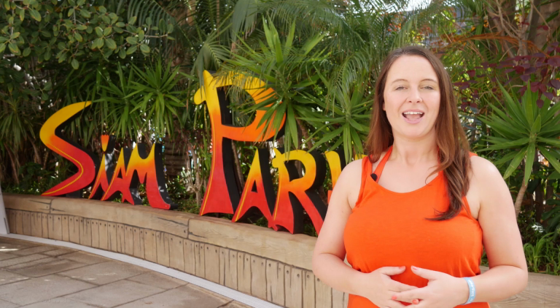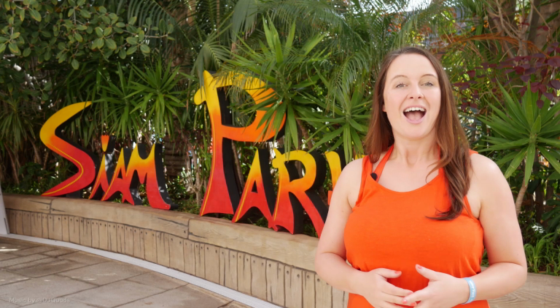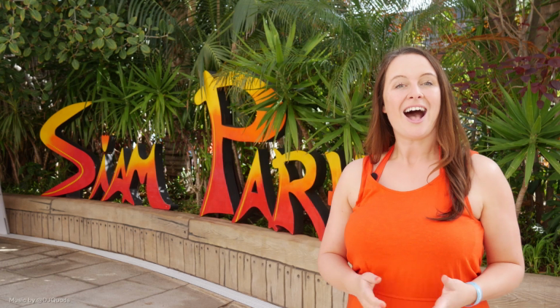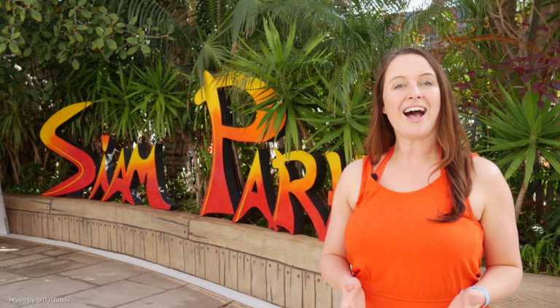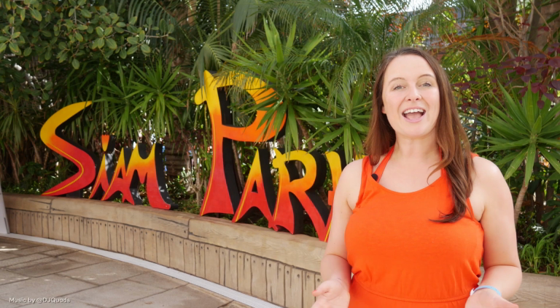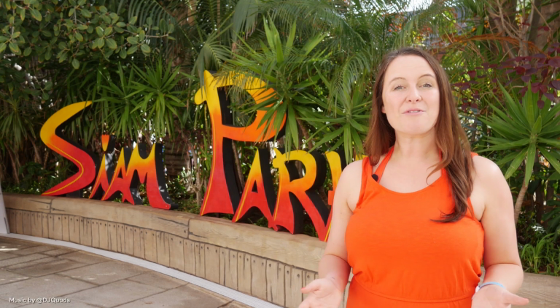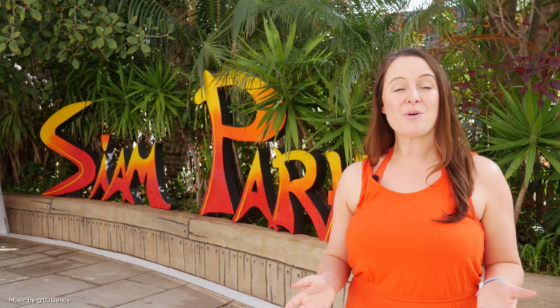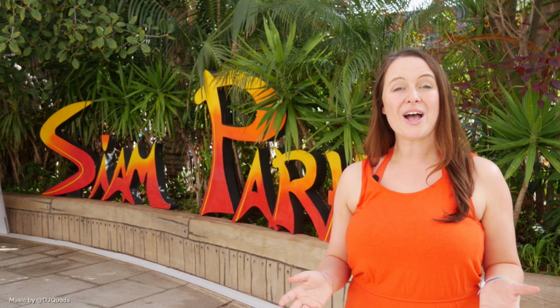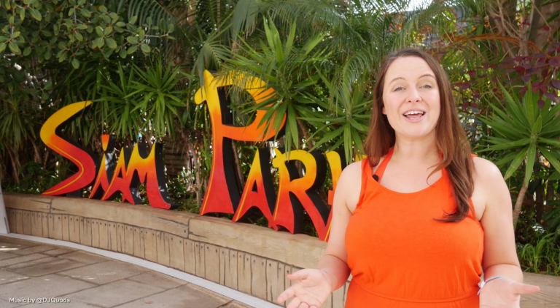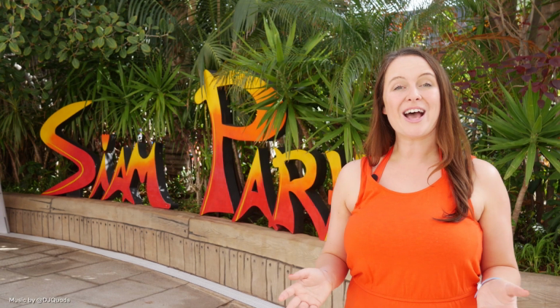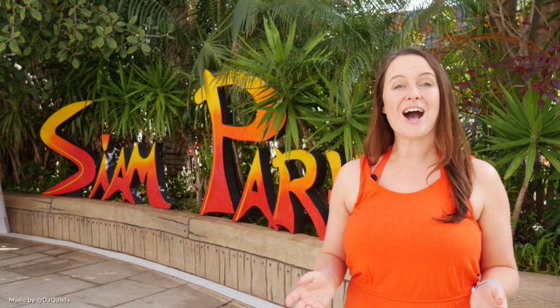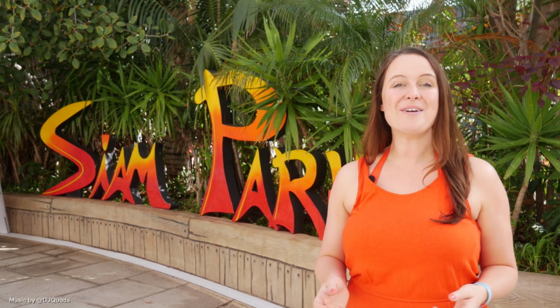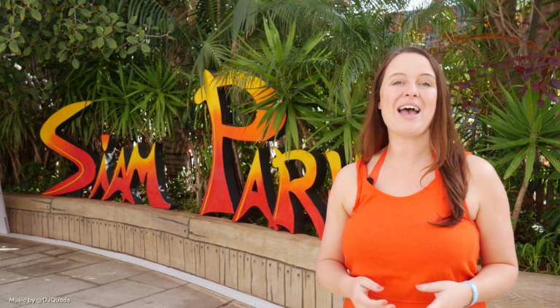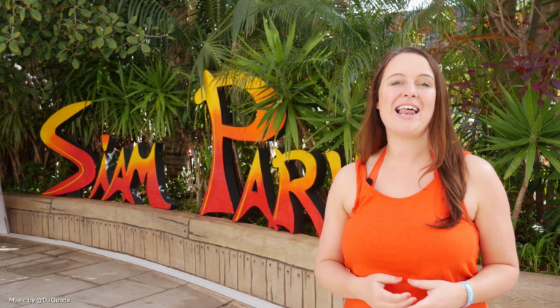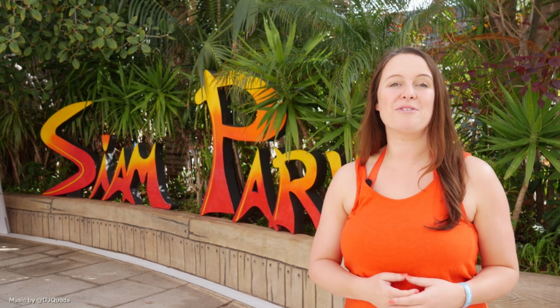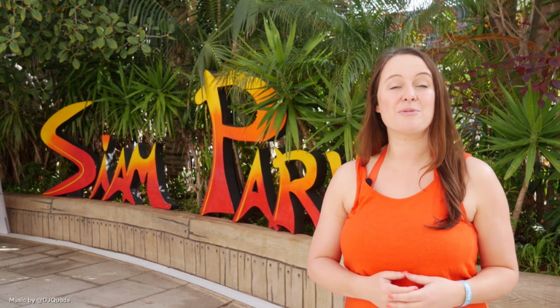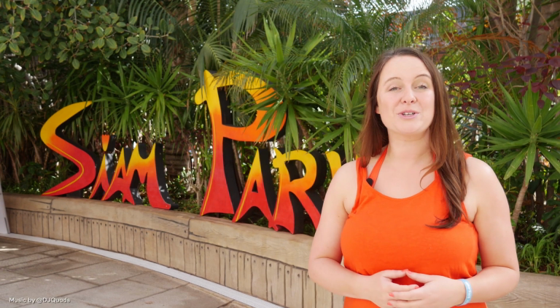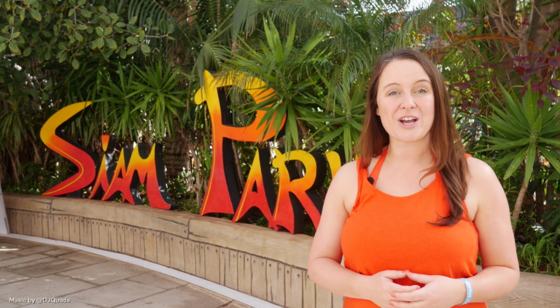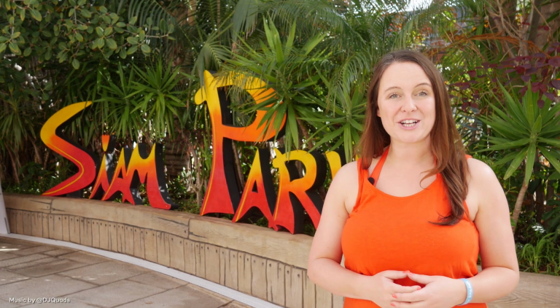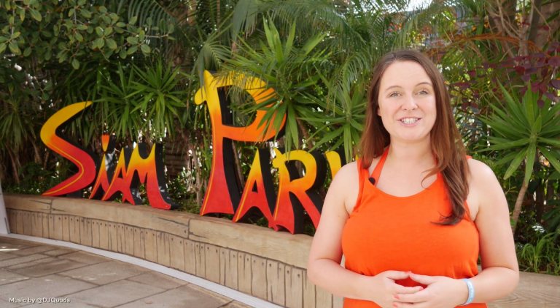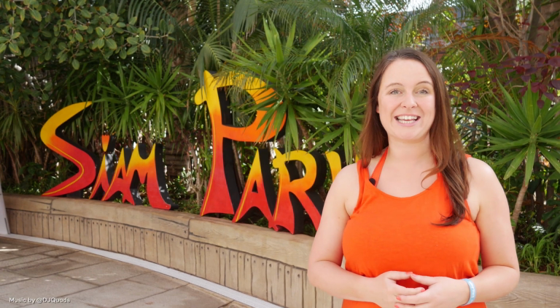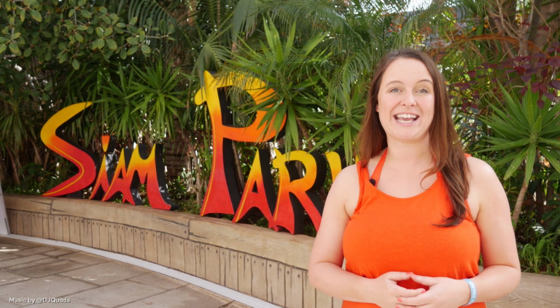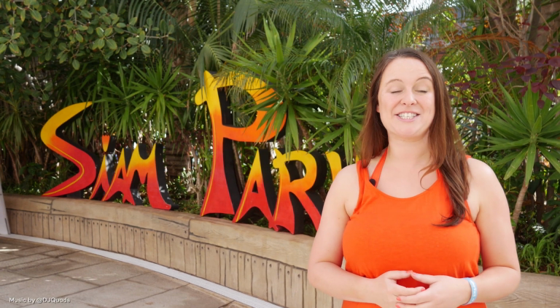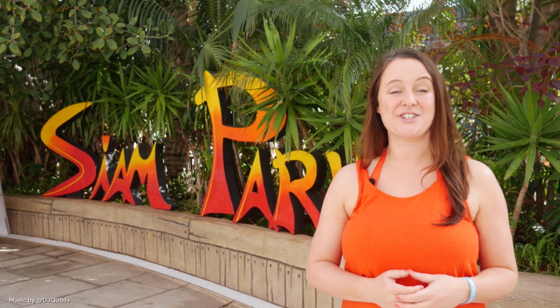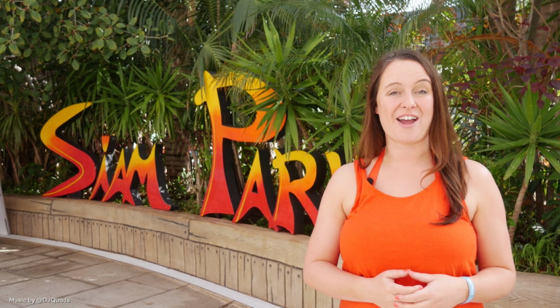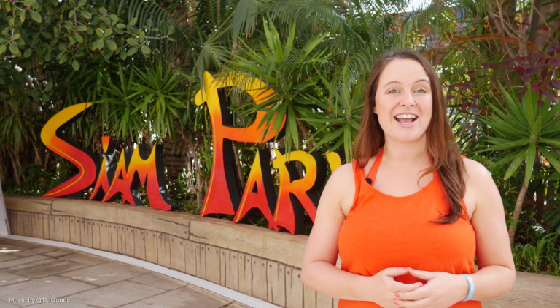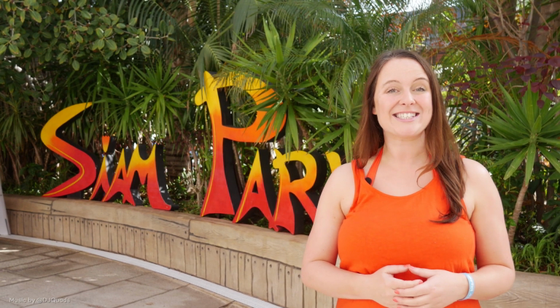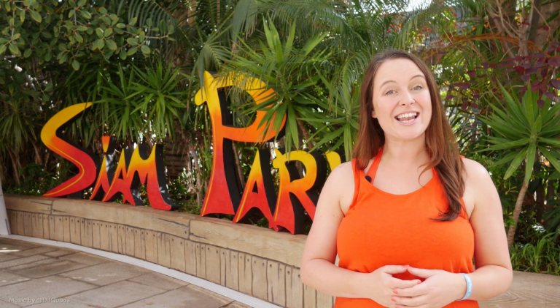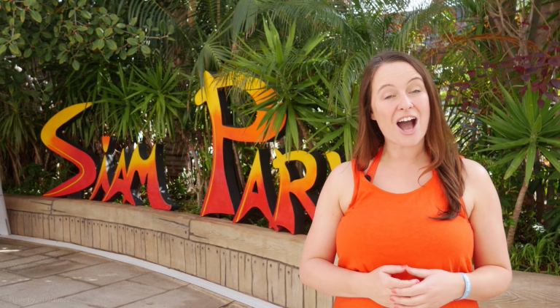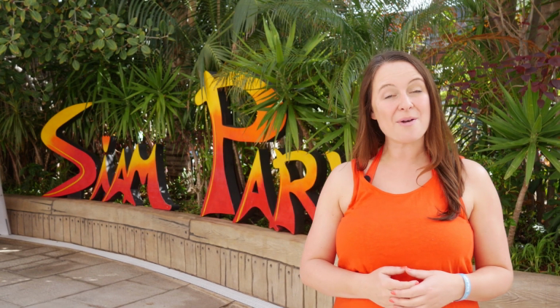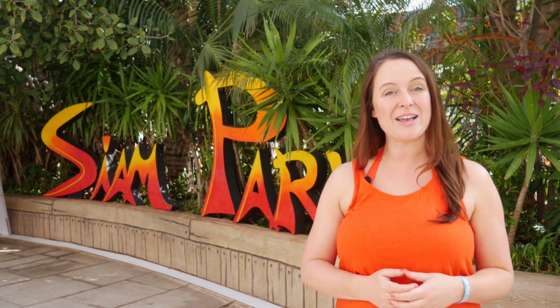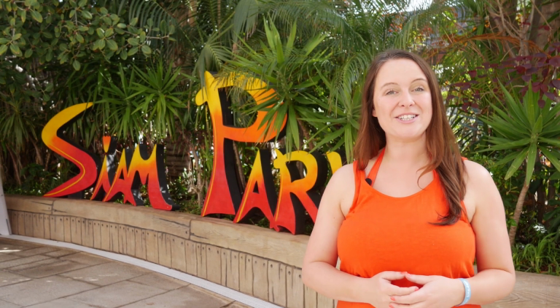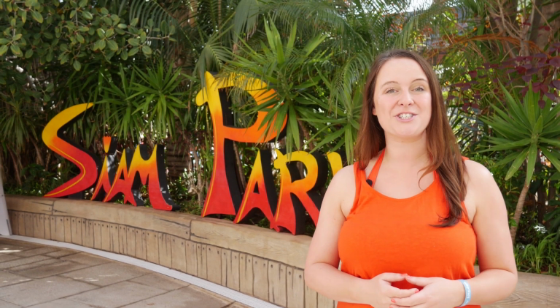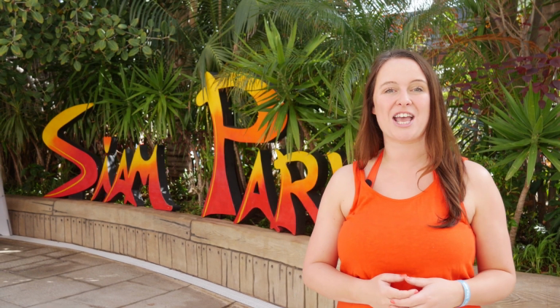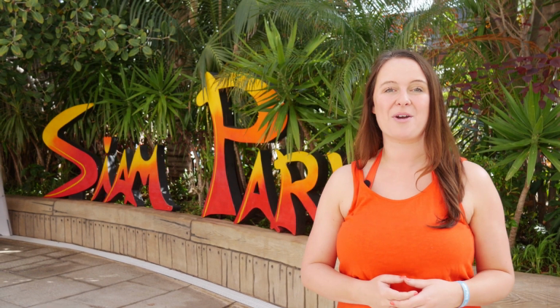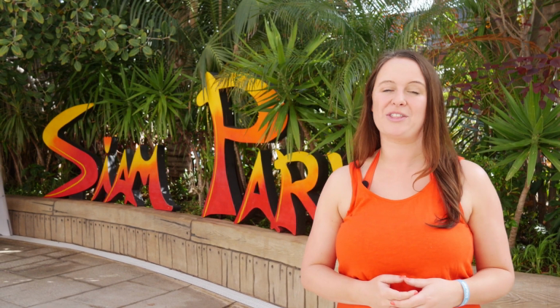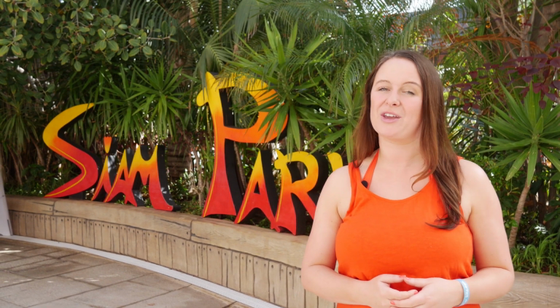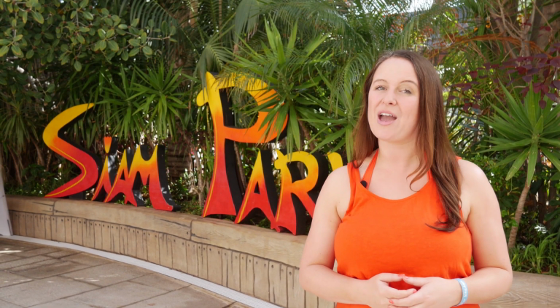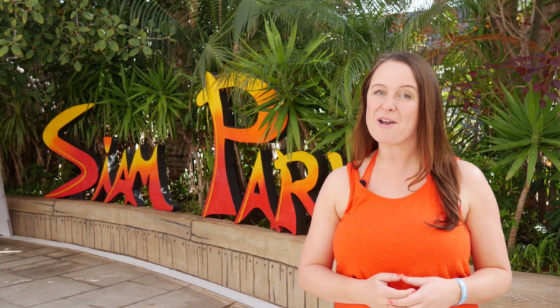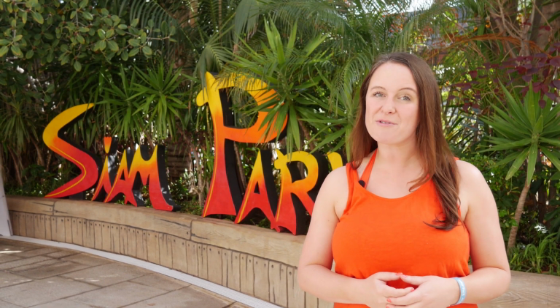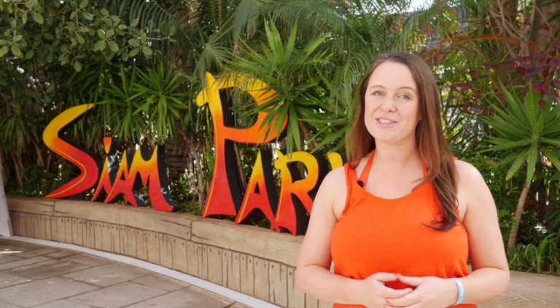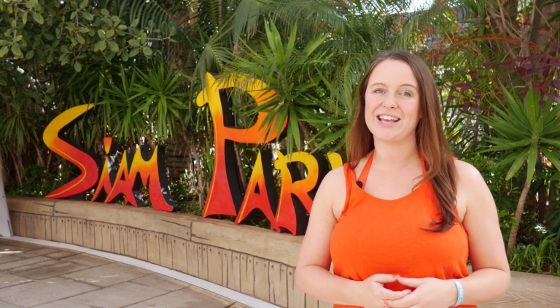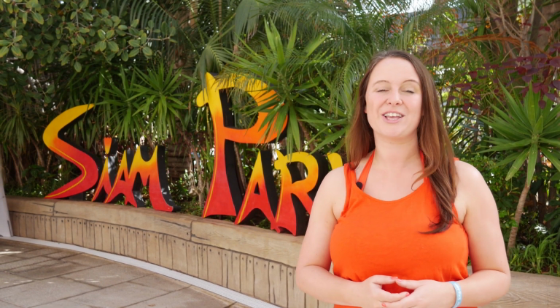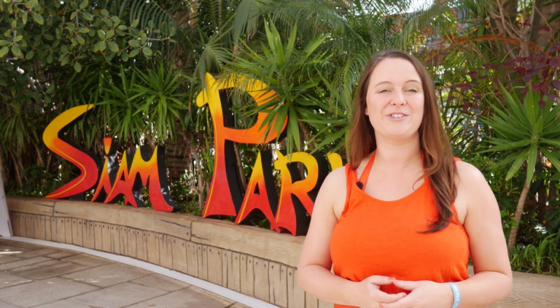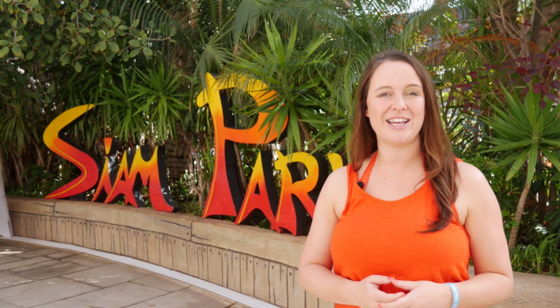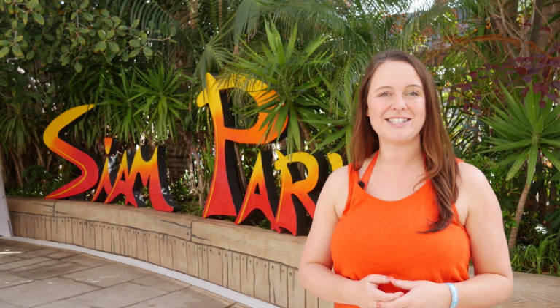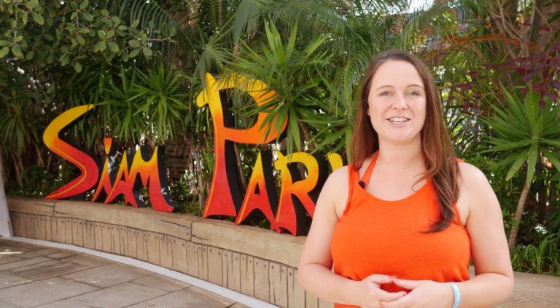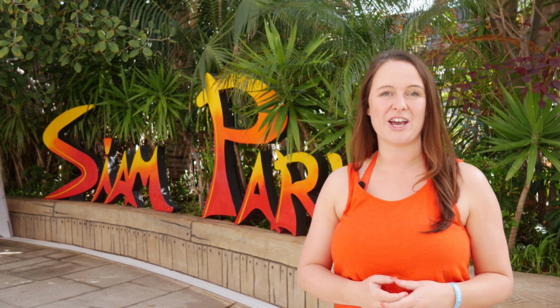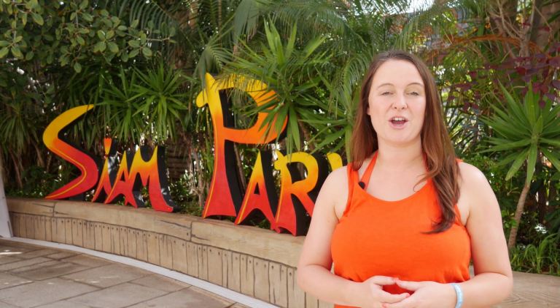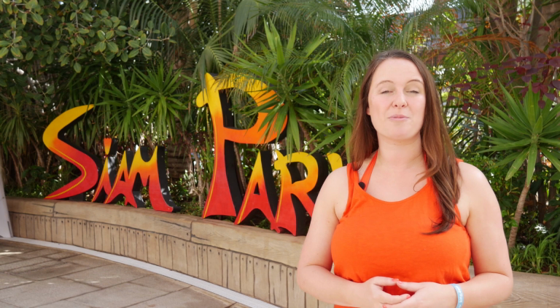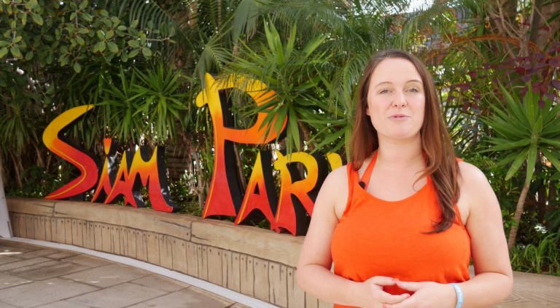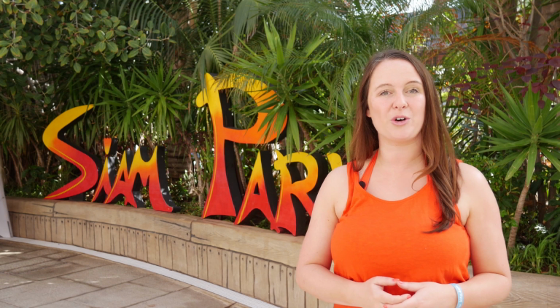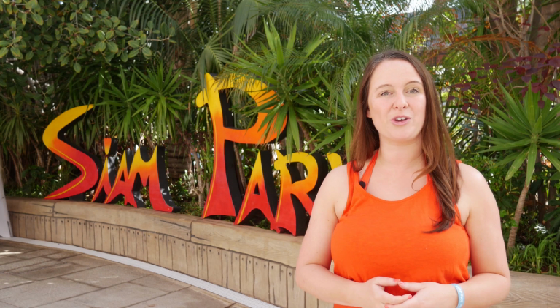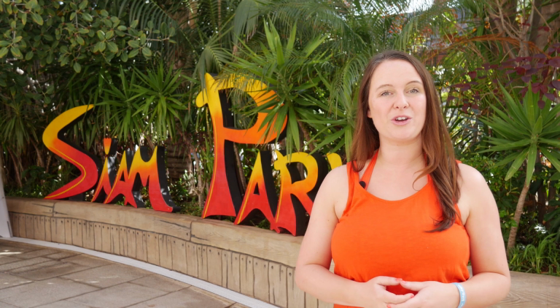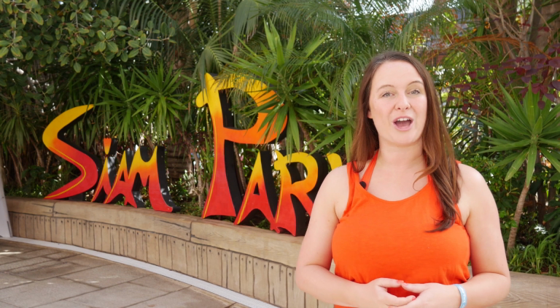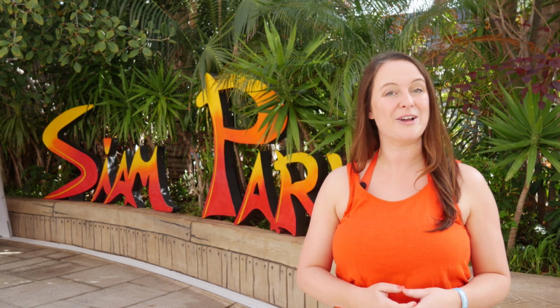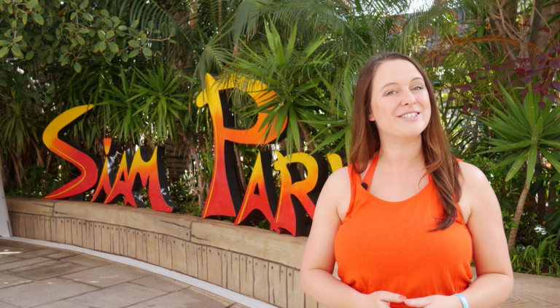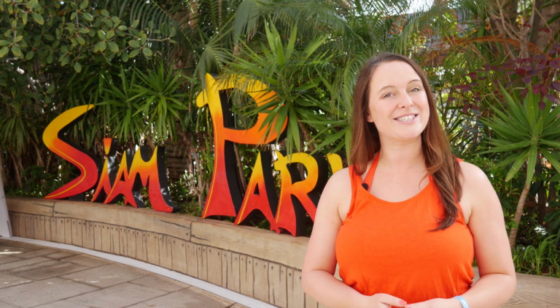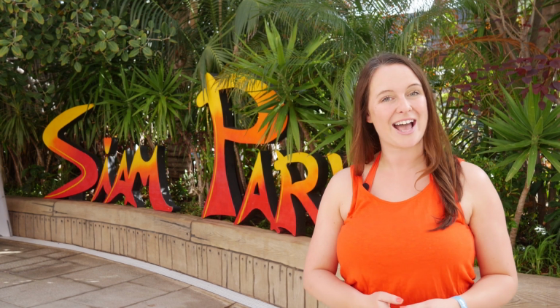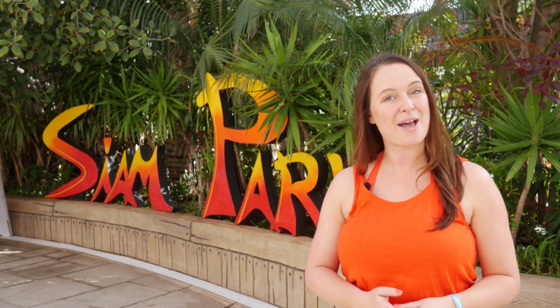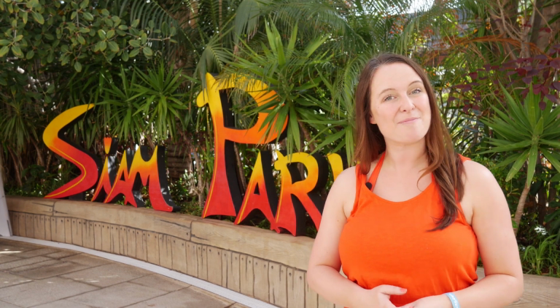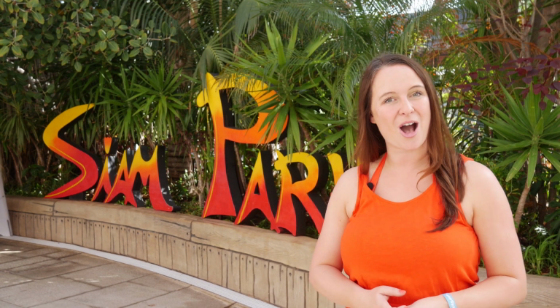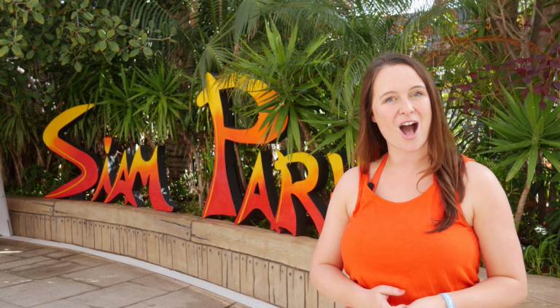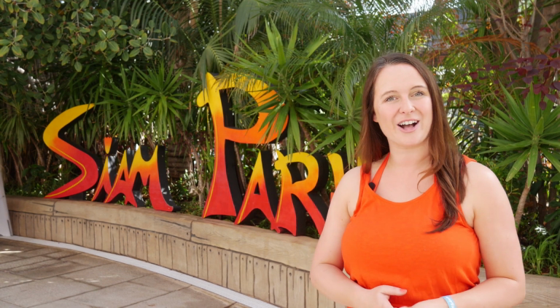Hi everyone, I'm Helen from Attraction Tickets Direct and I'm here to share with you everything you need to know before you go to Cyan Park.